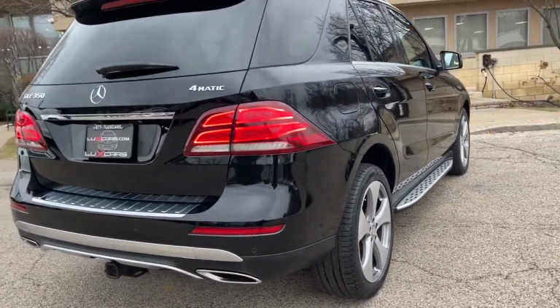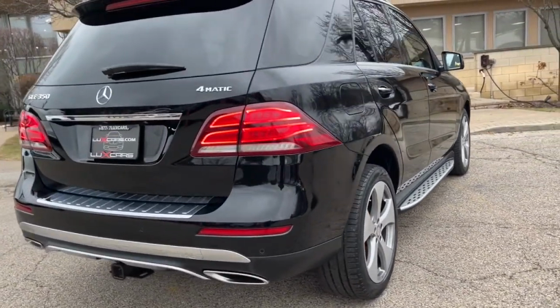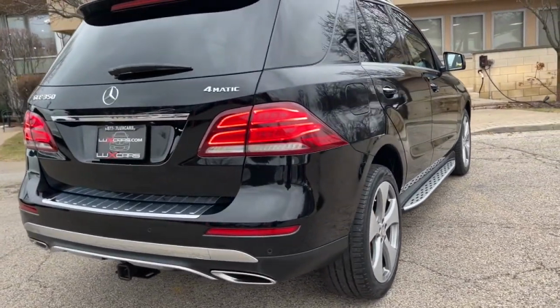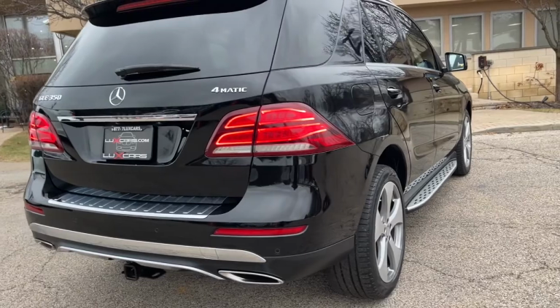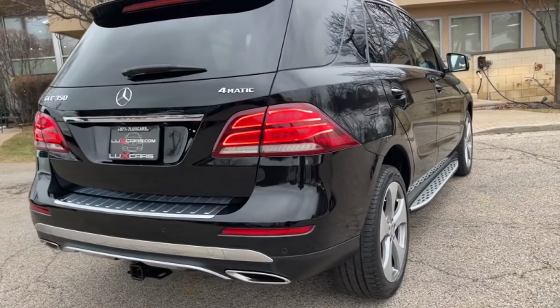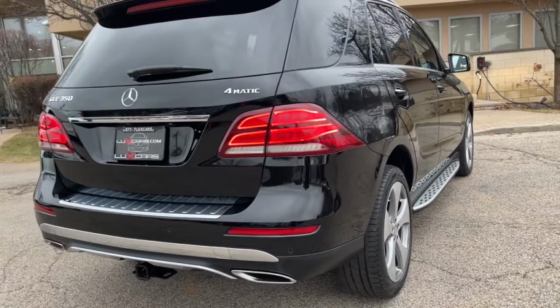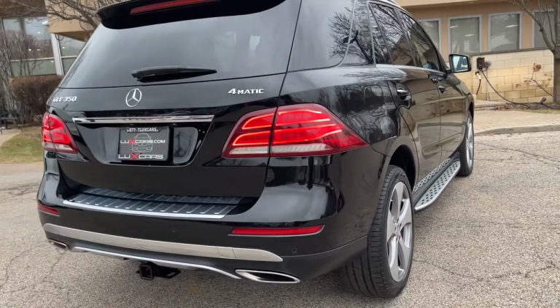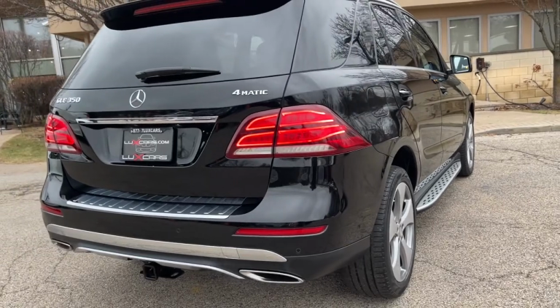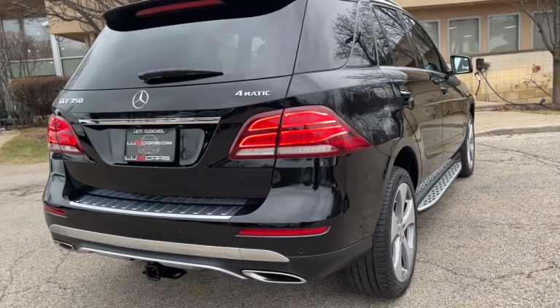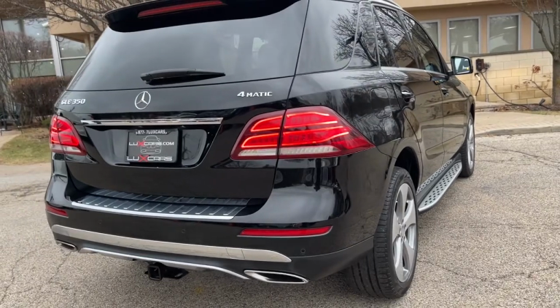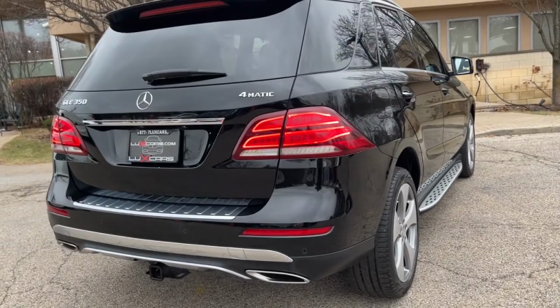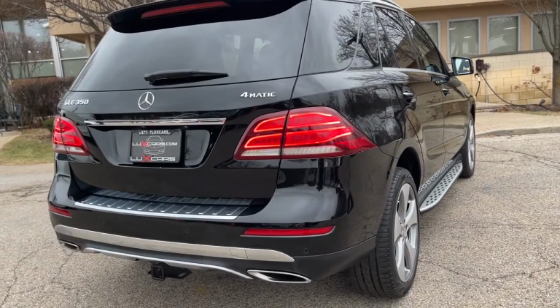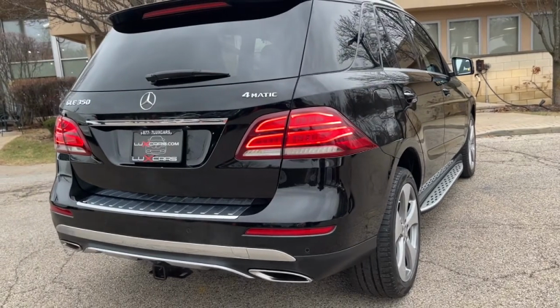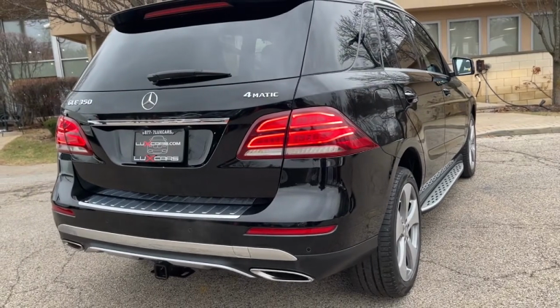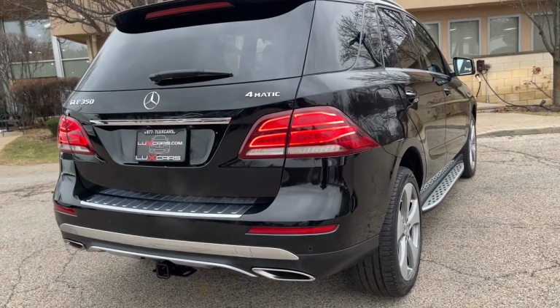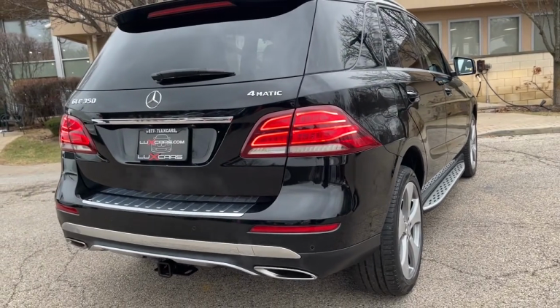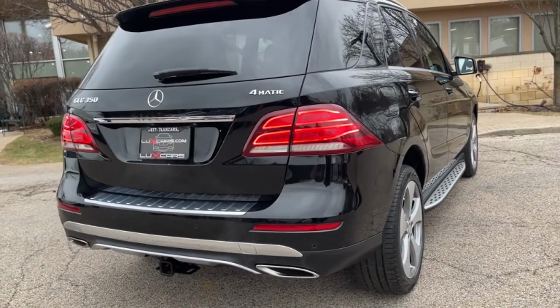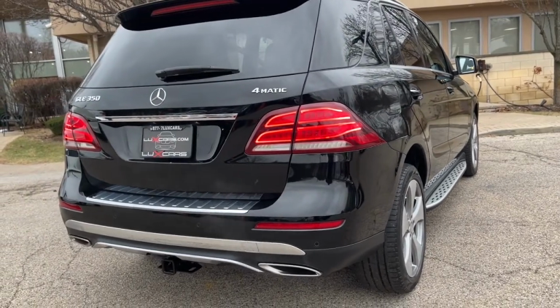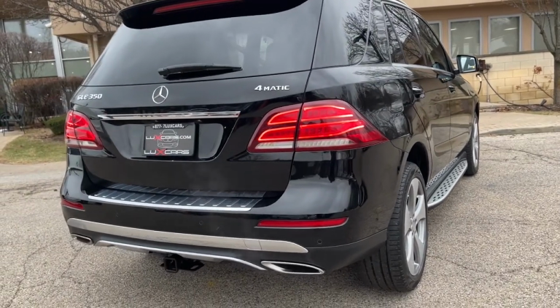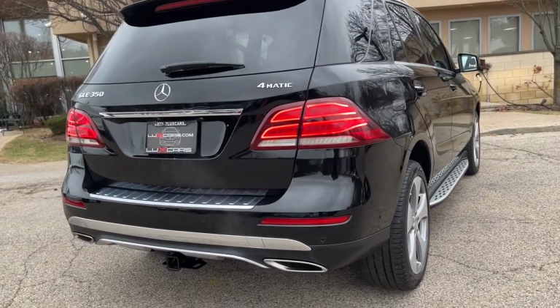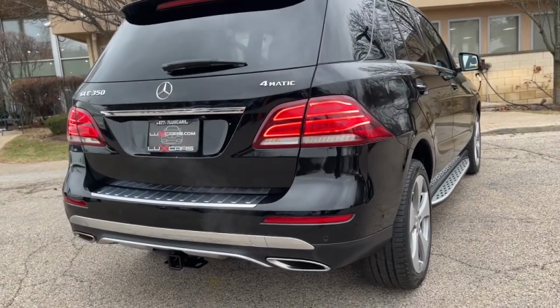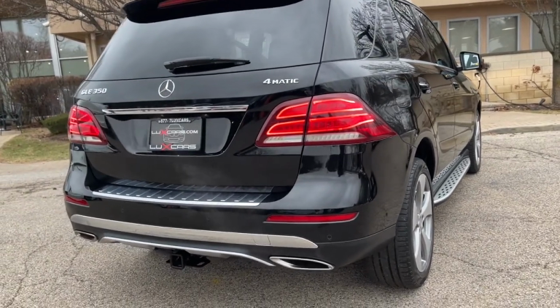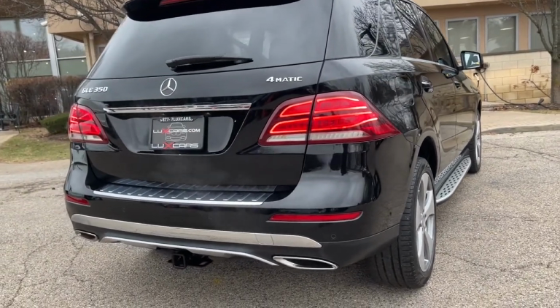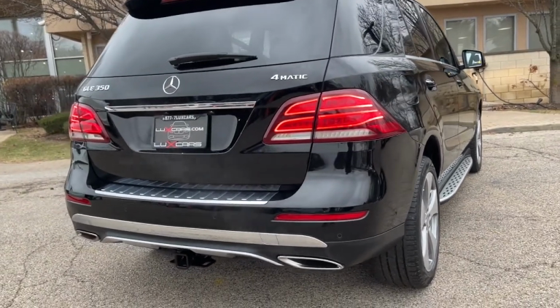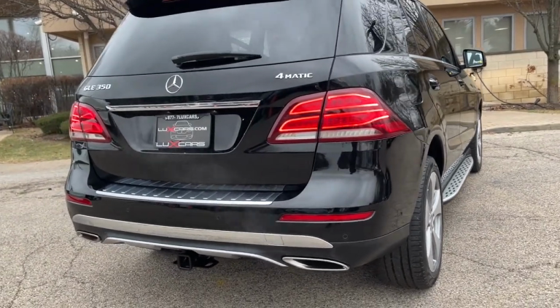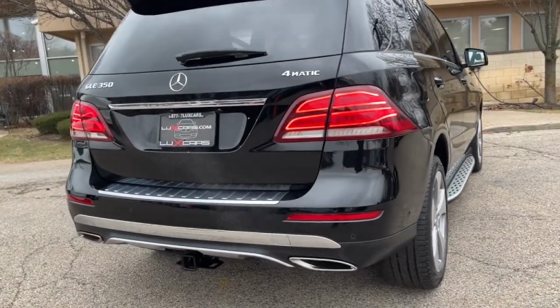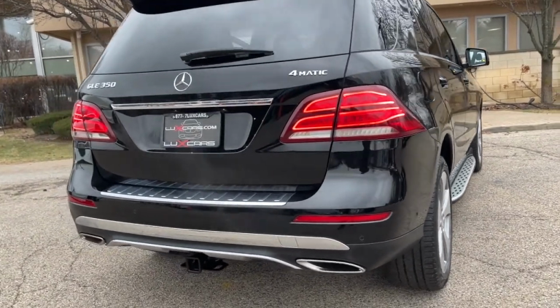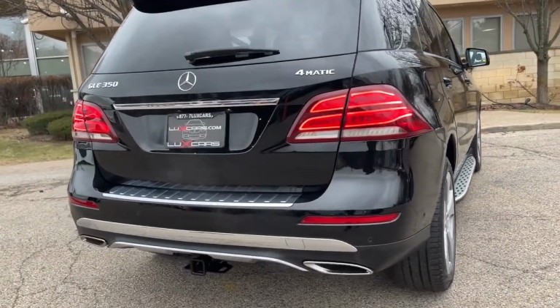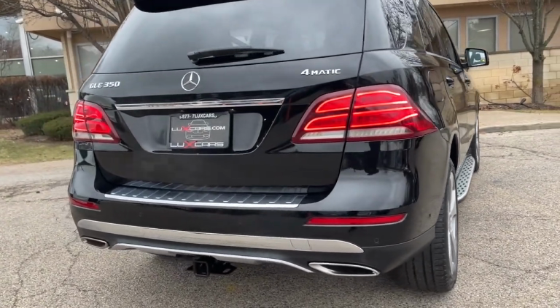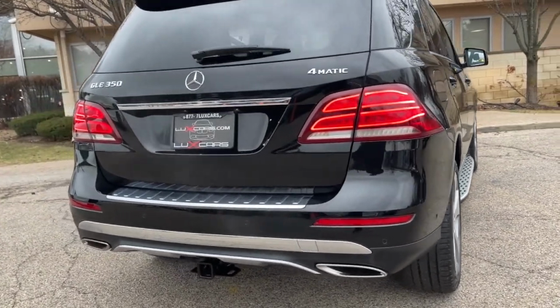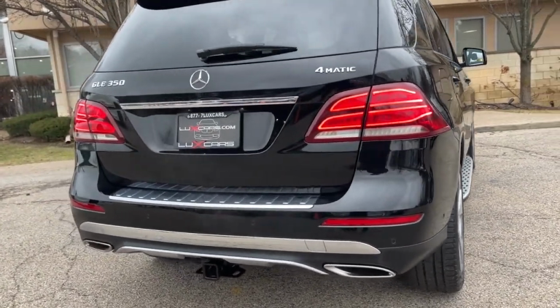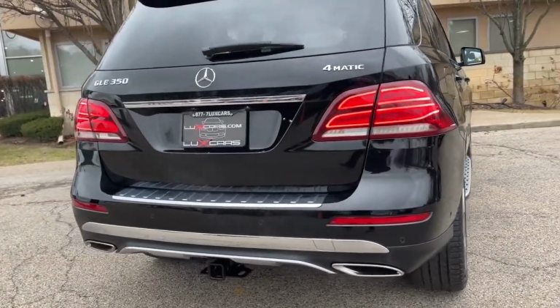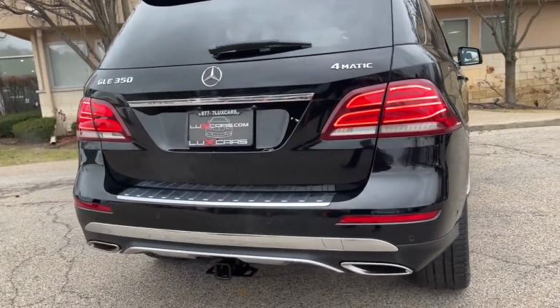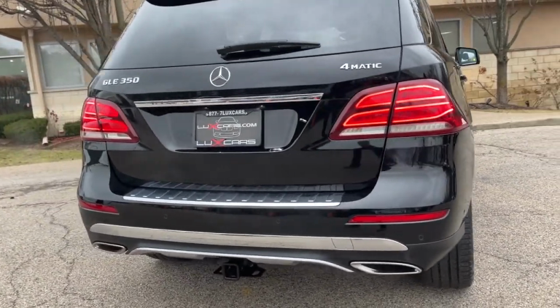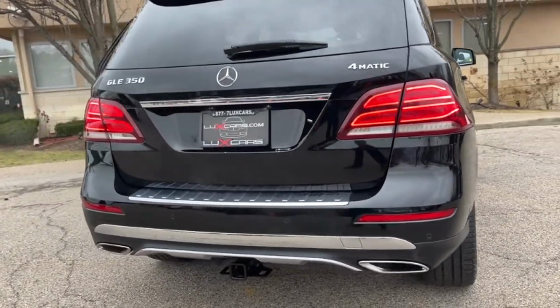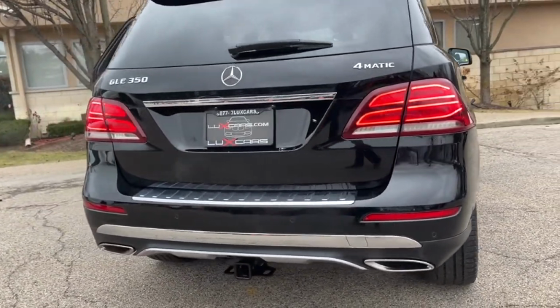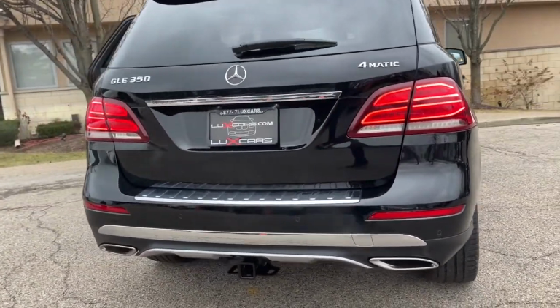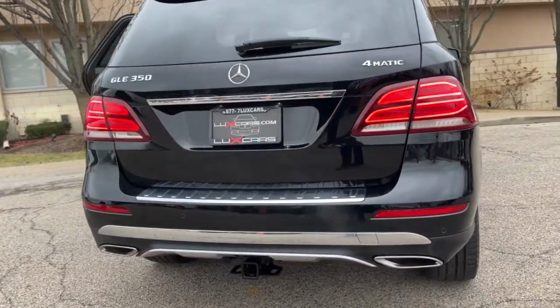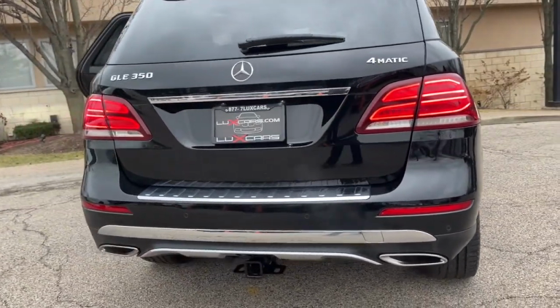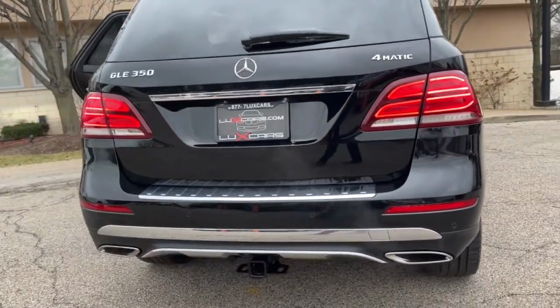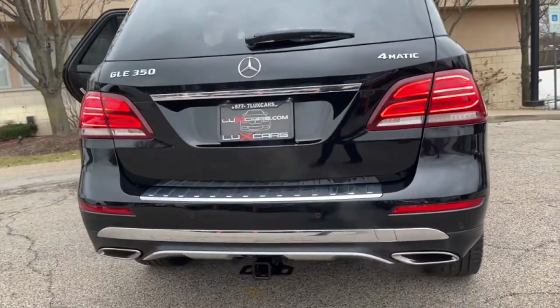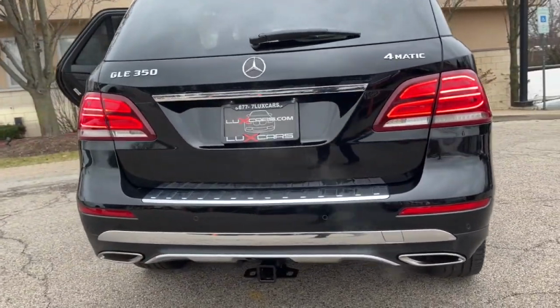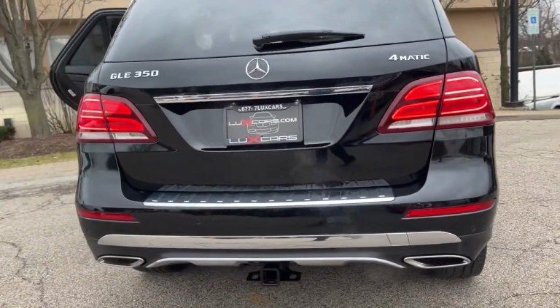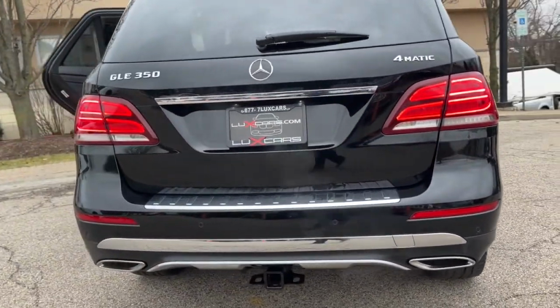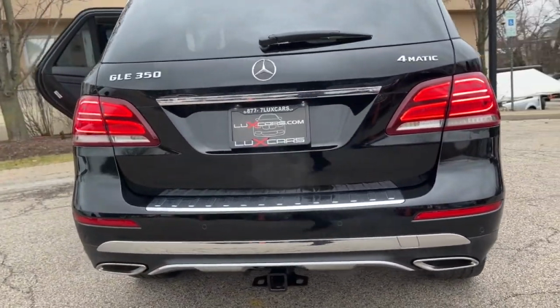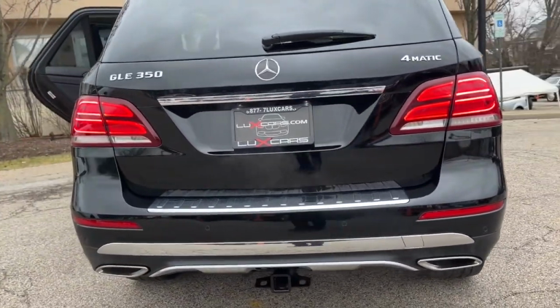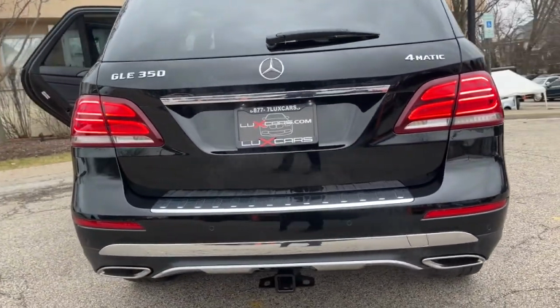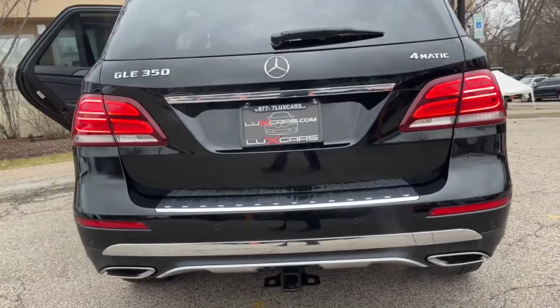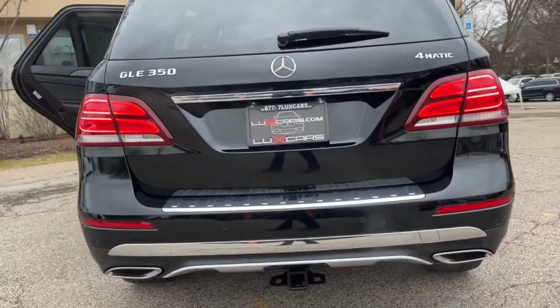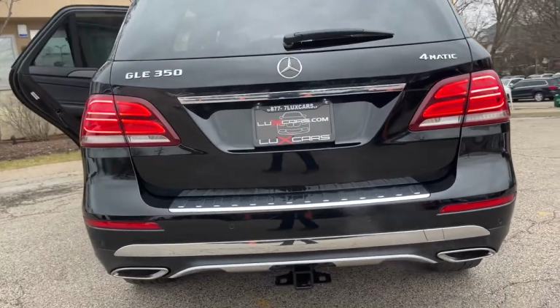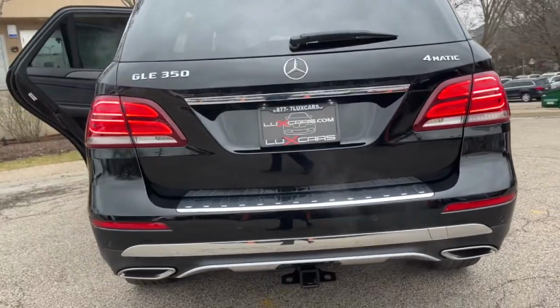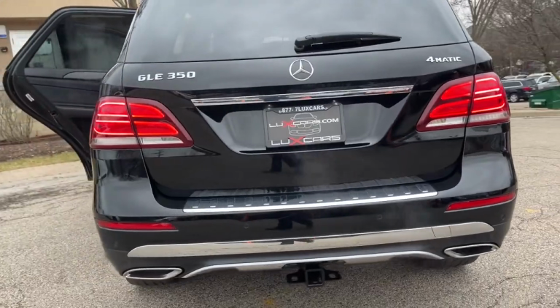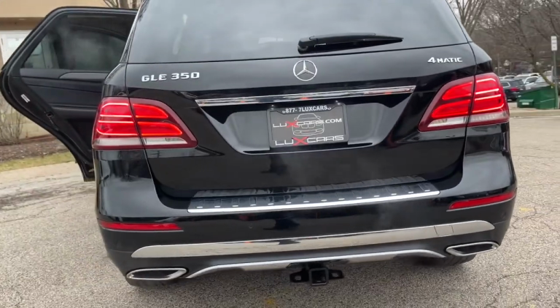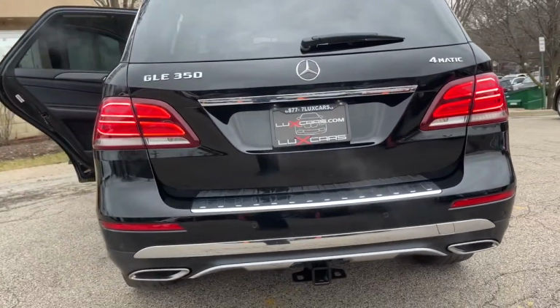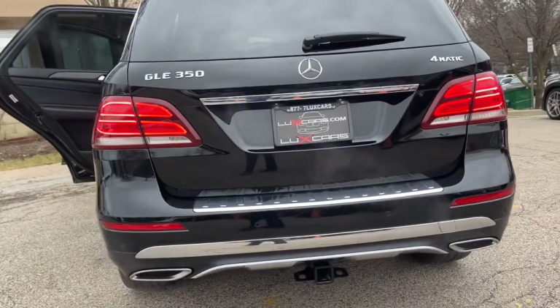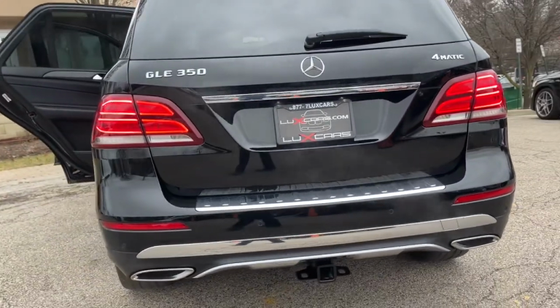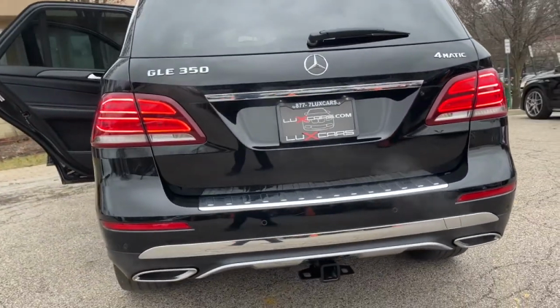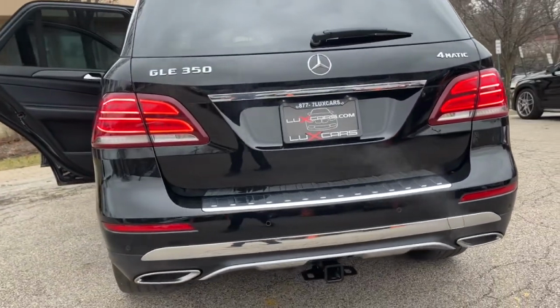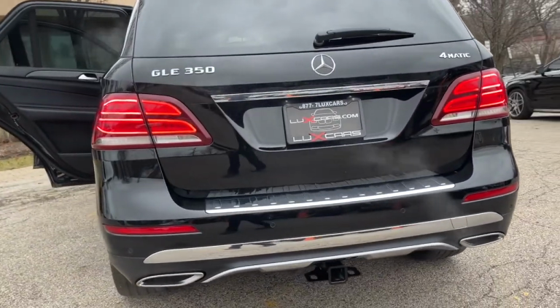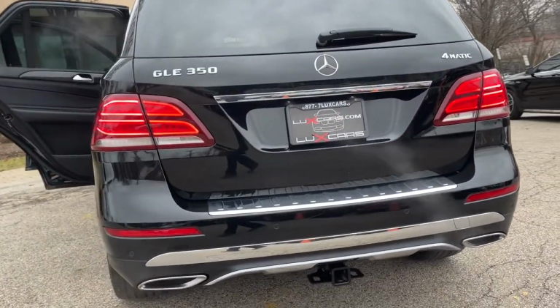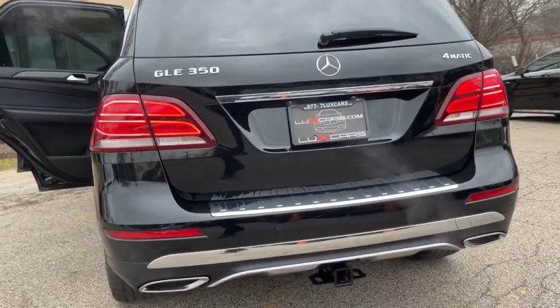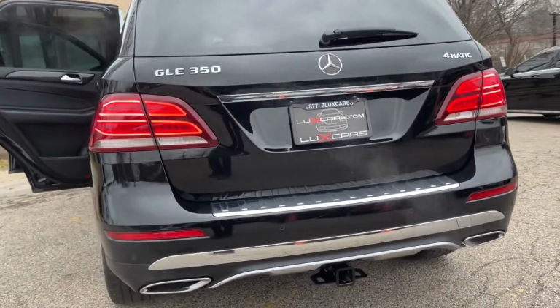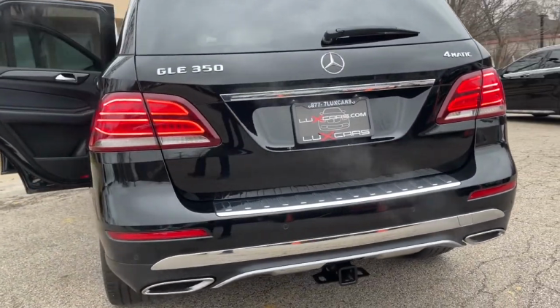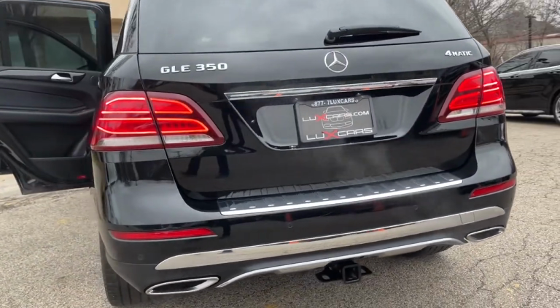Original MSRP $65,360. No stories. Carfax Certified.